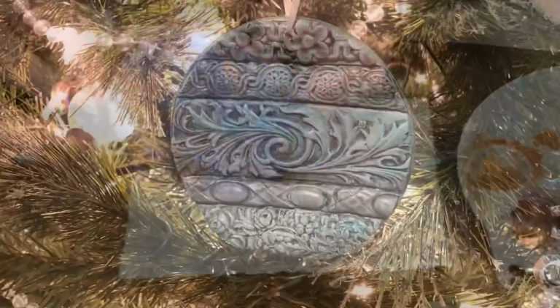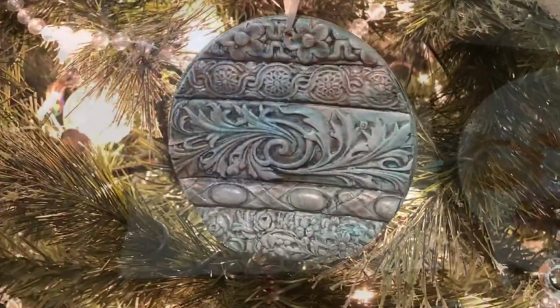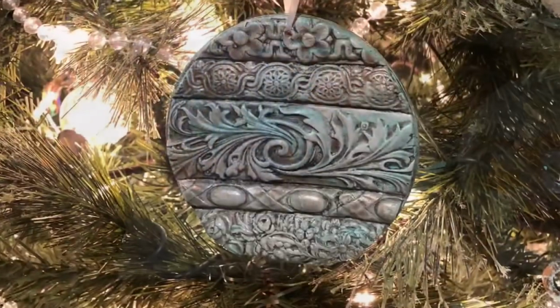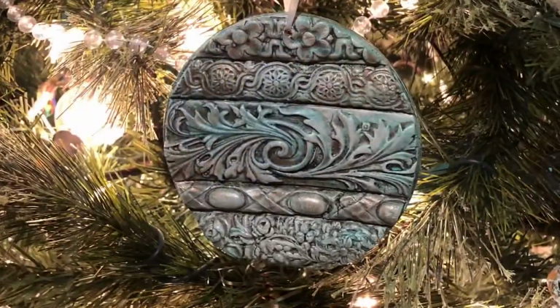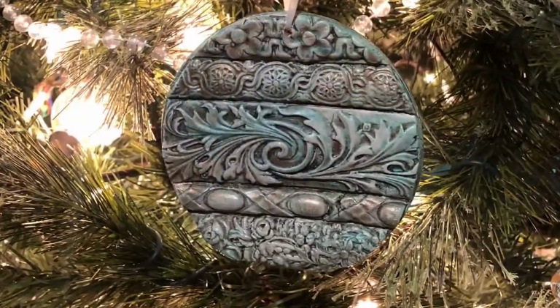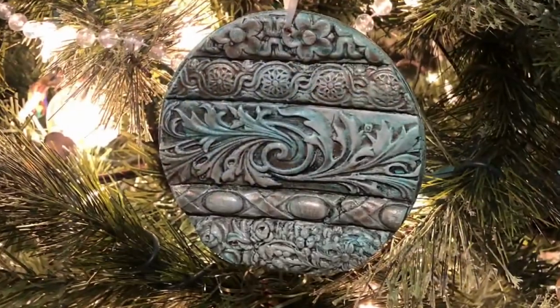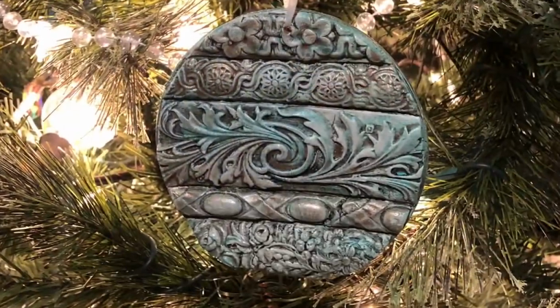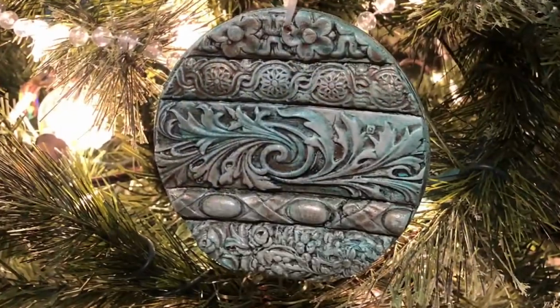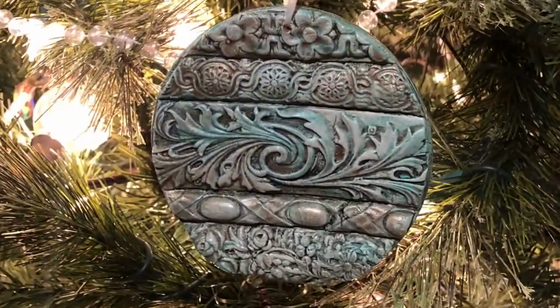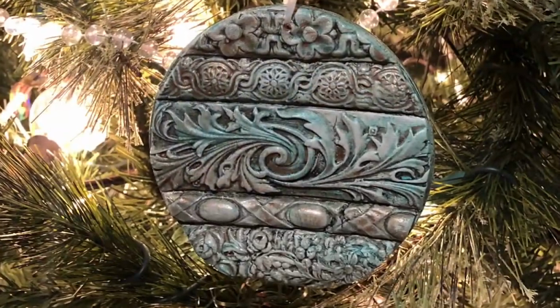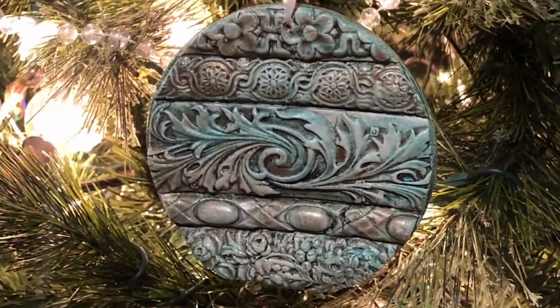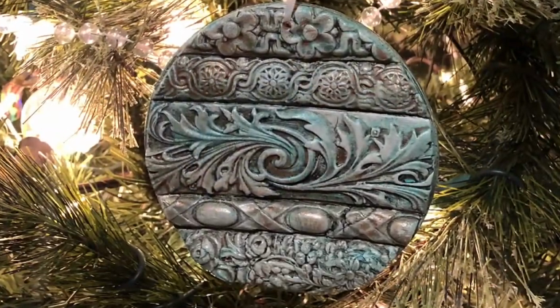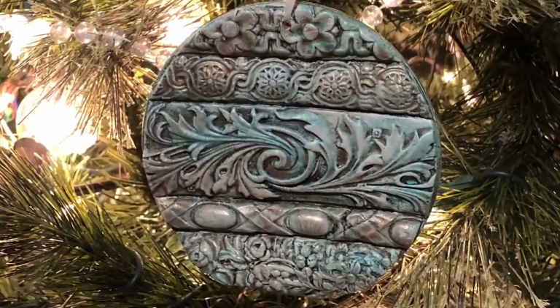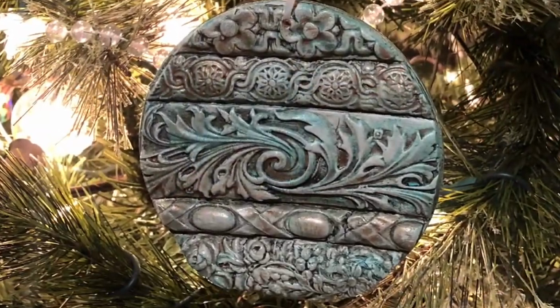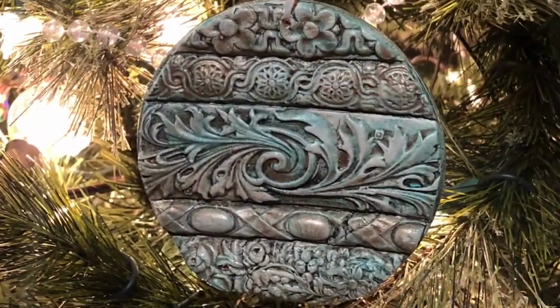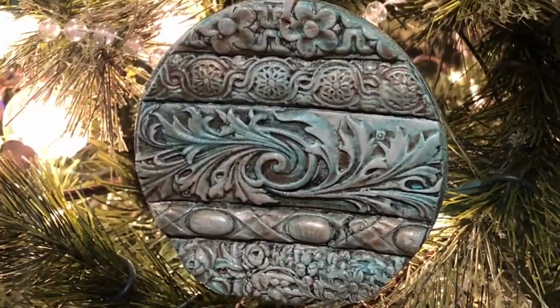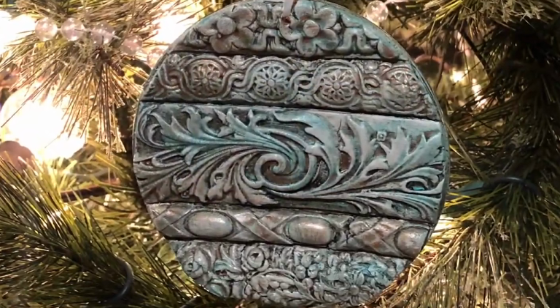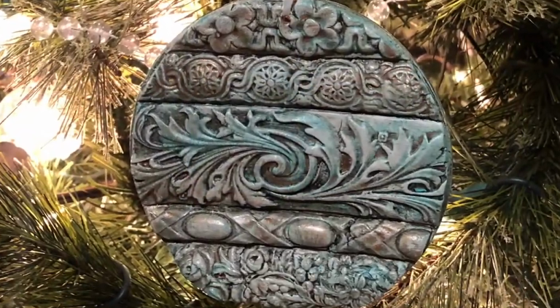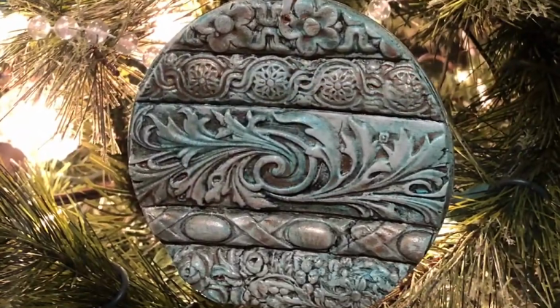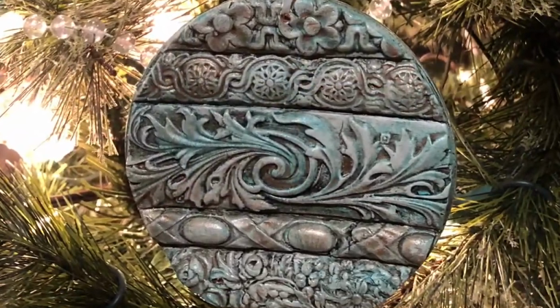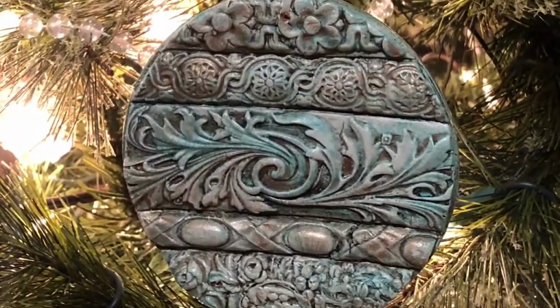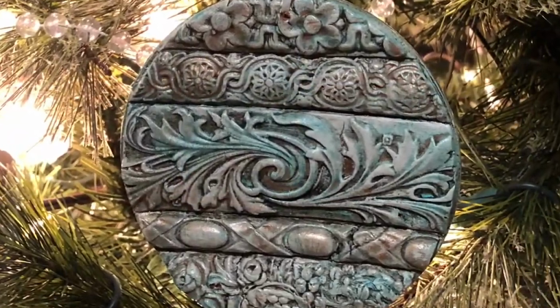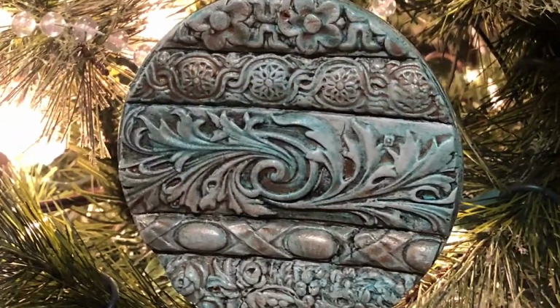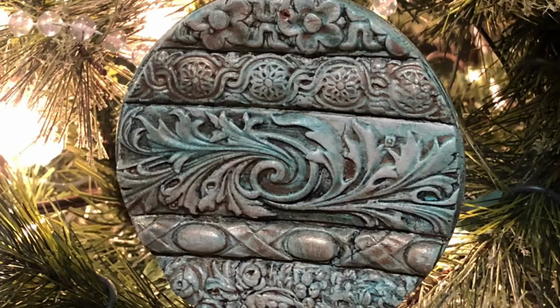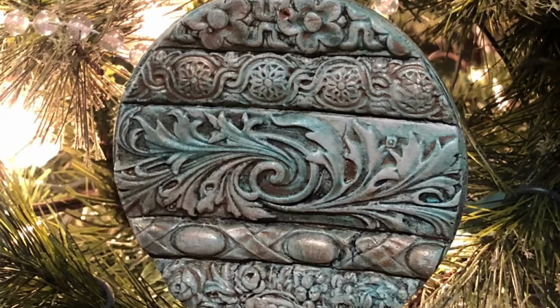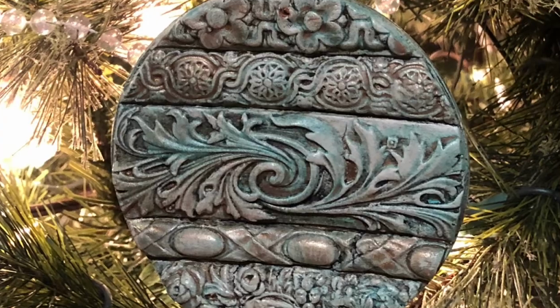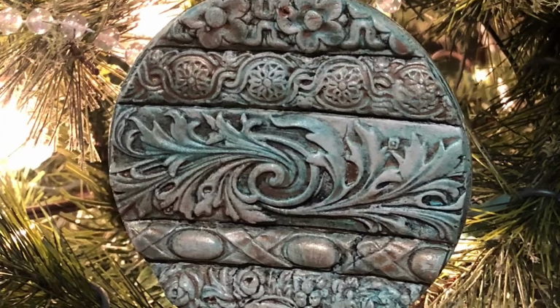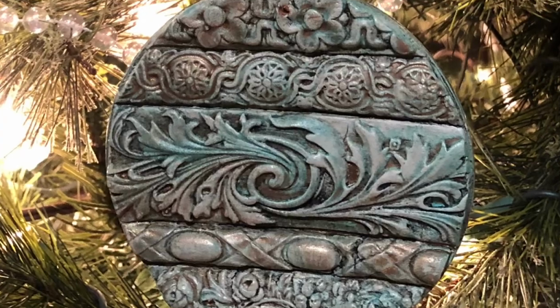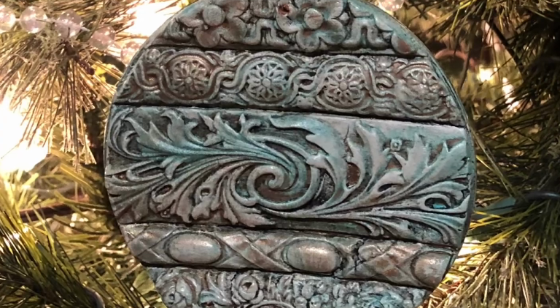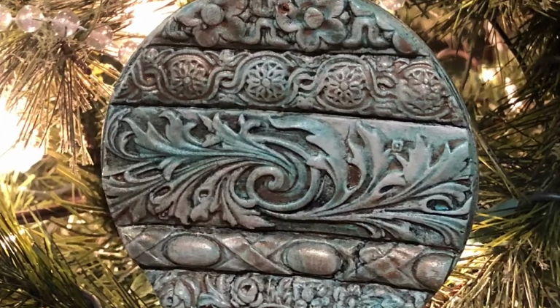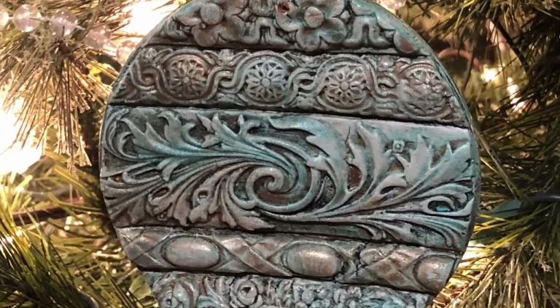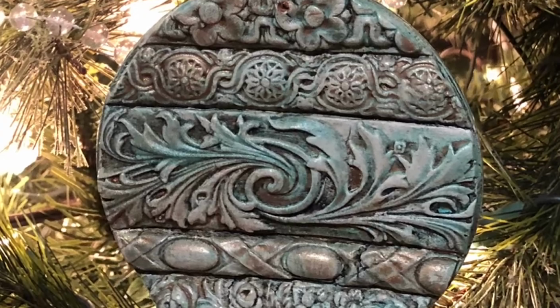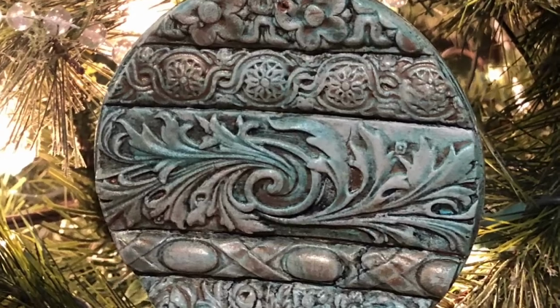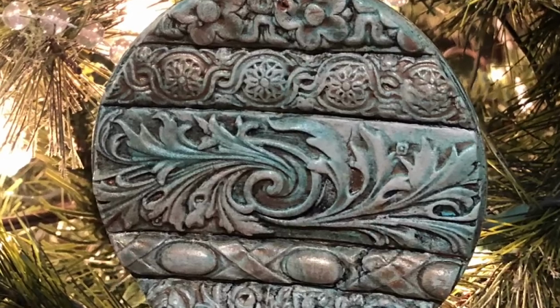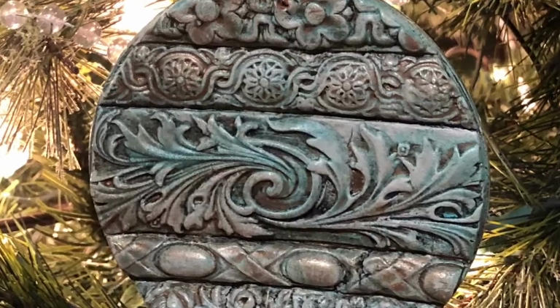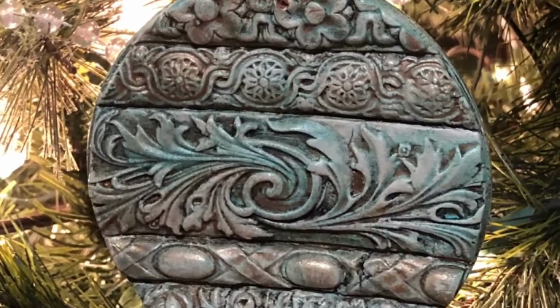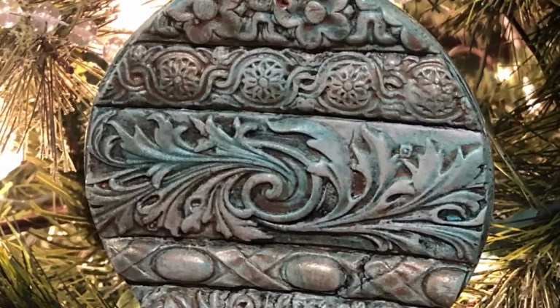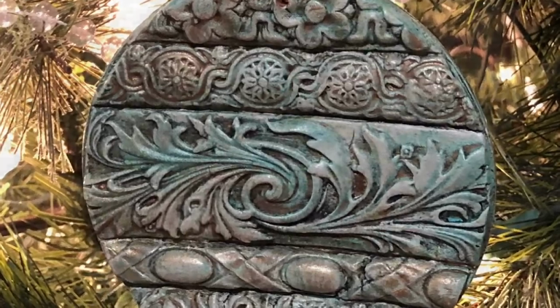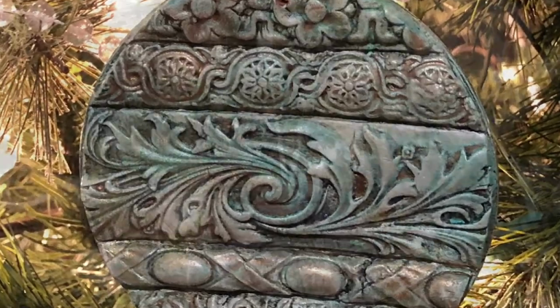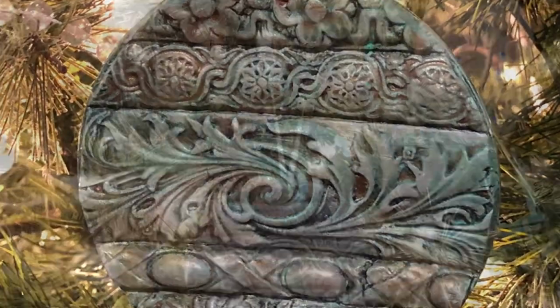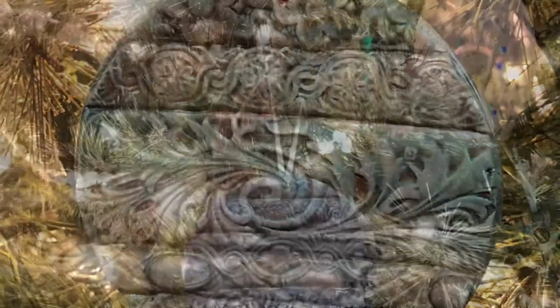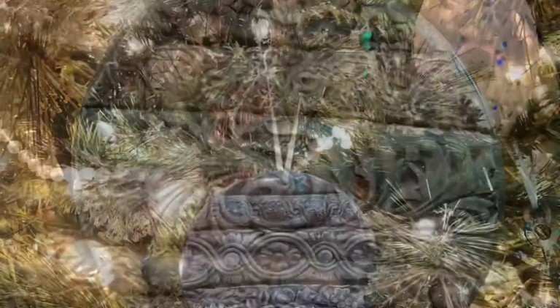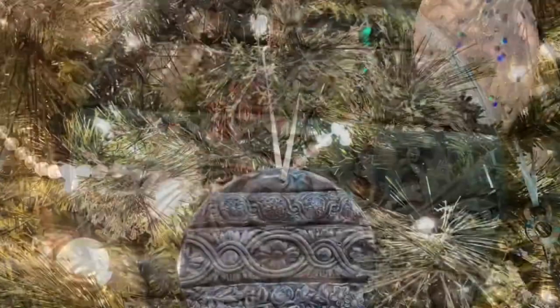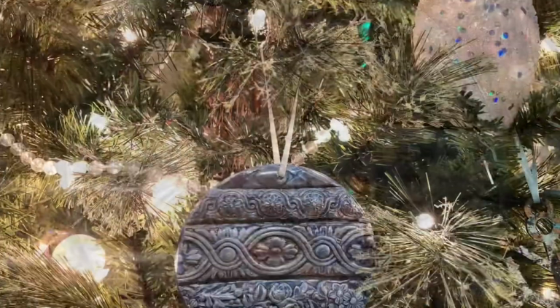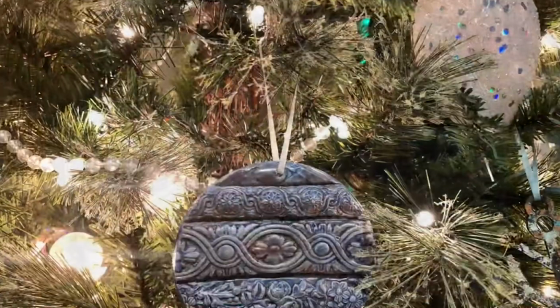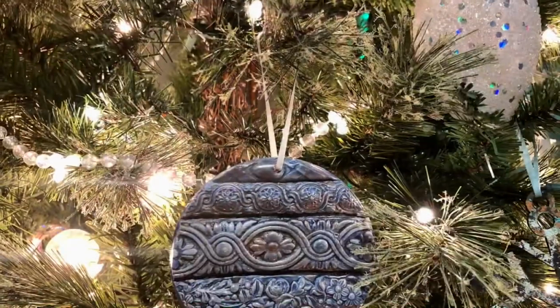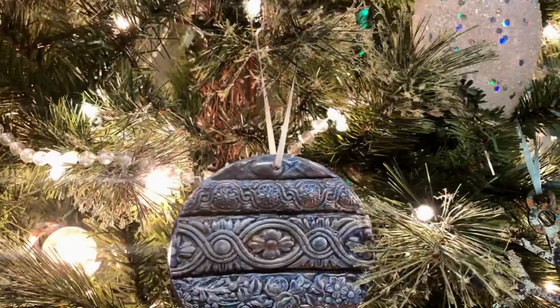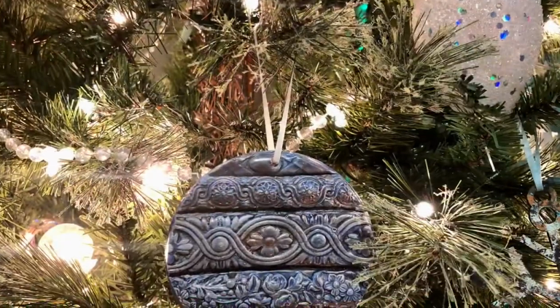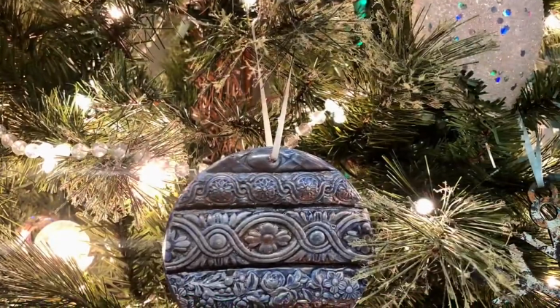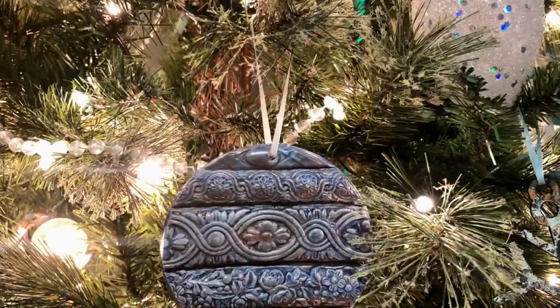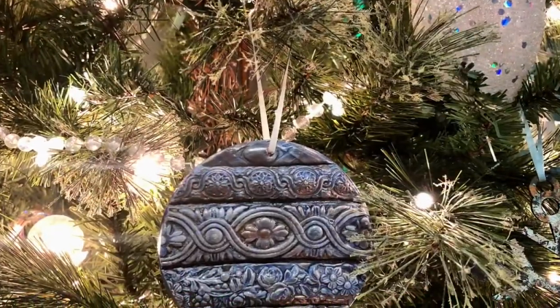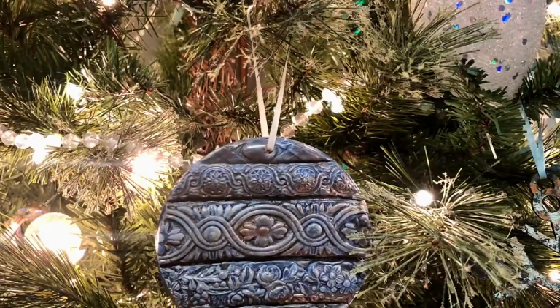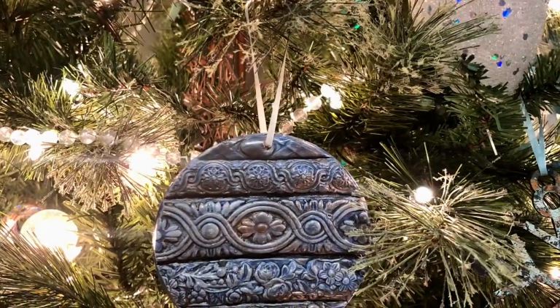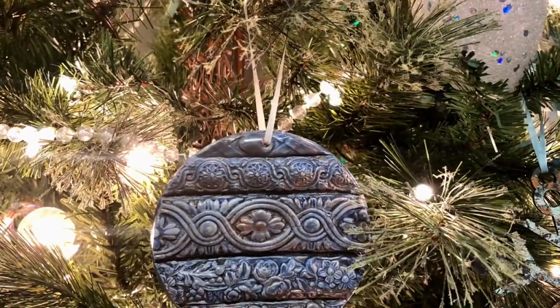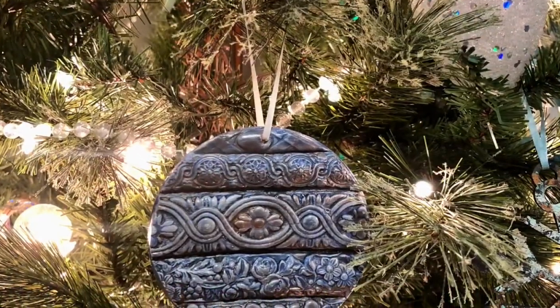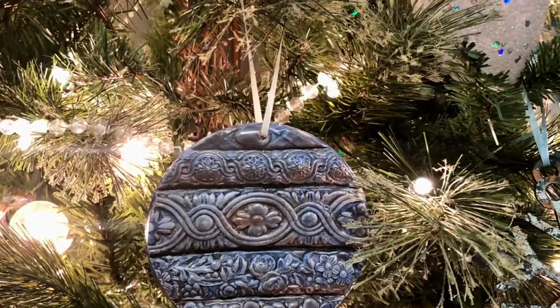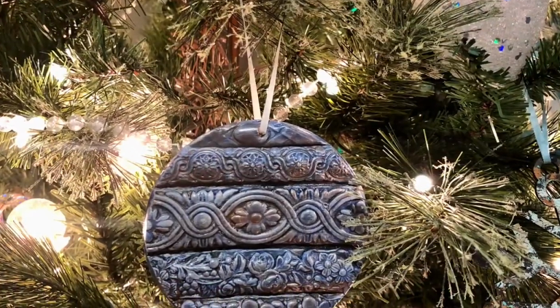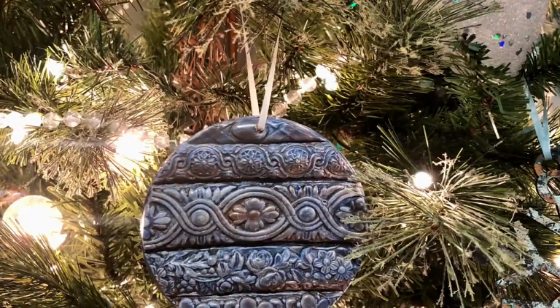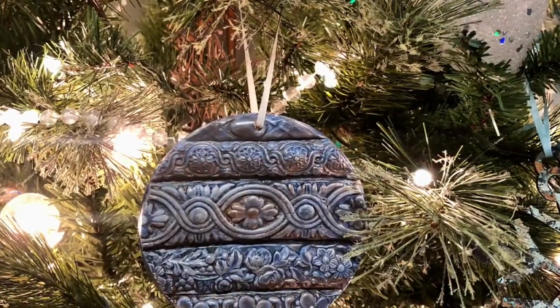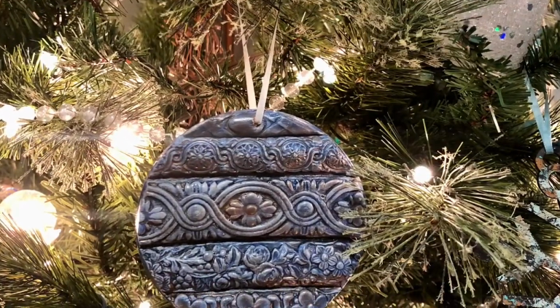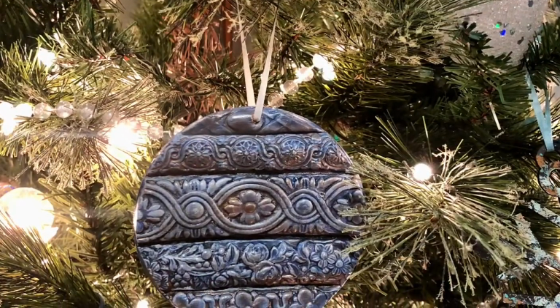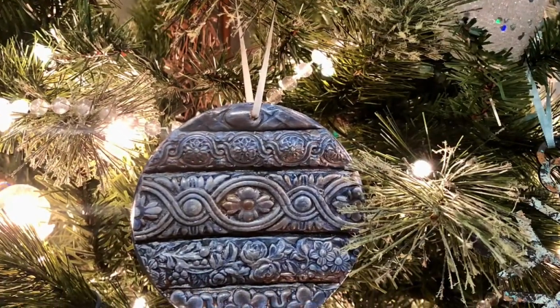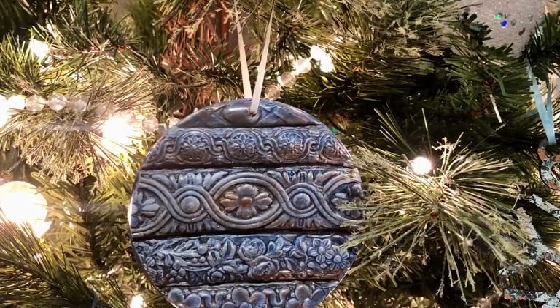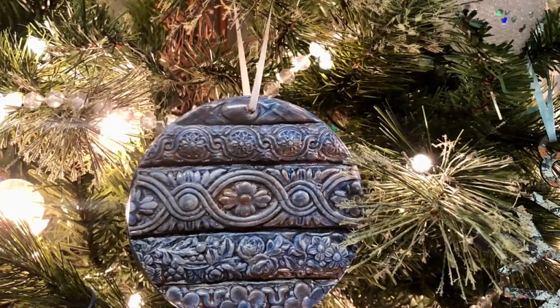I added clear and black wax to these — look at the details. They are just amazing.